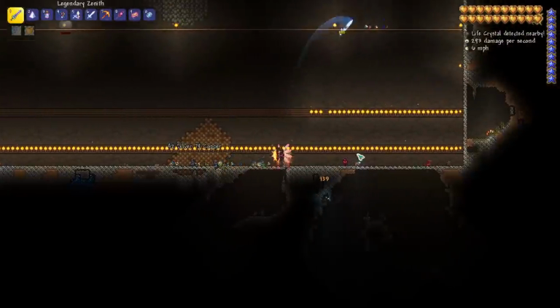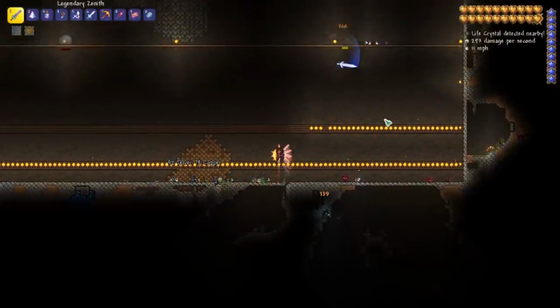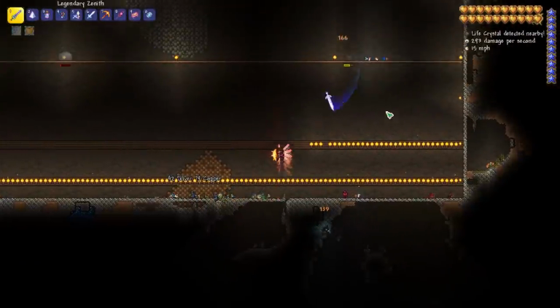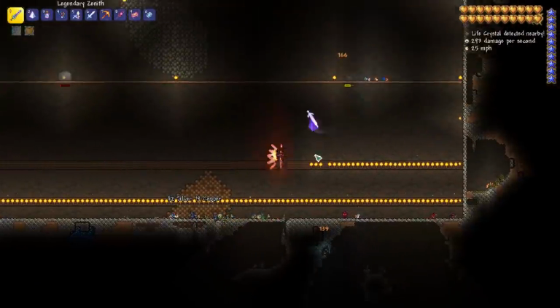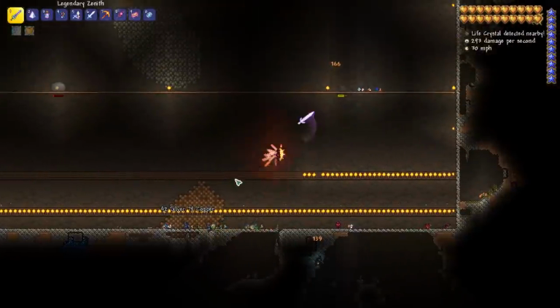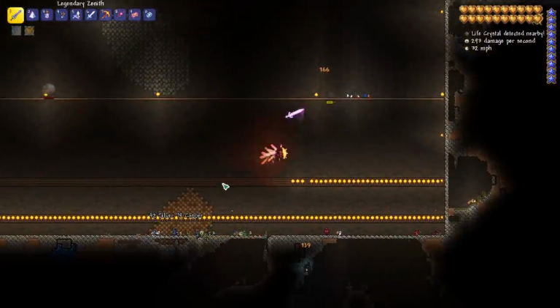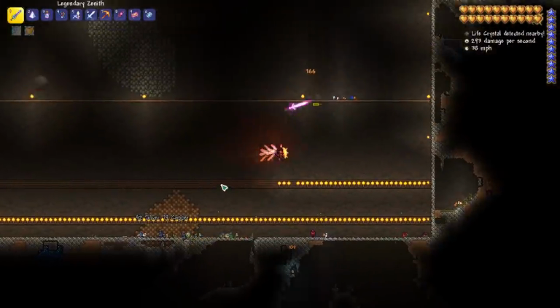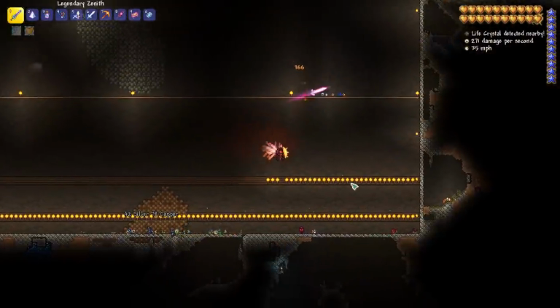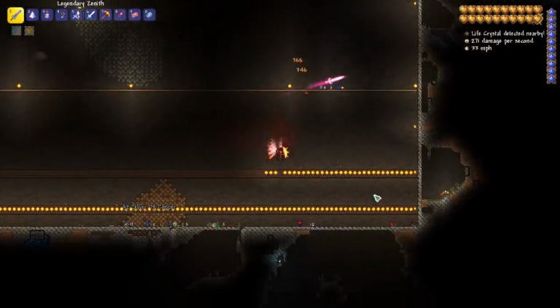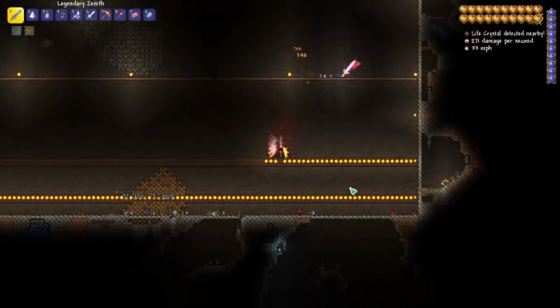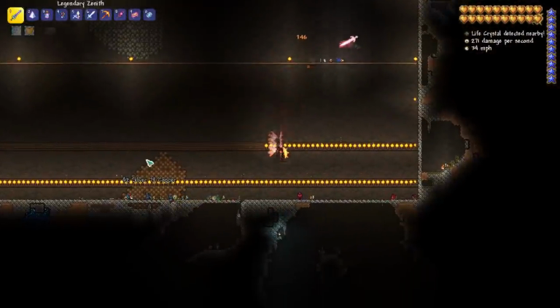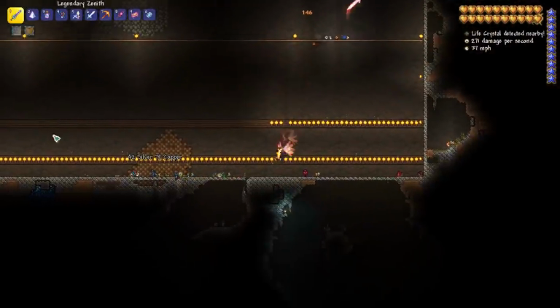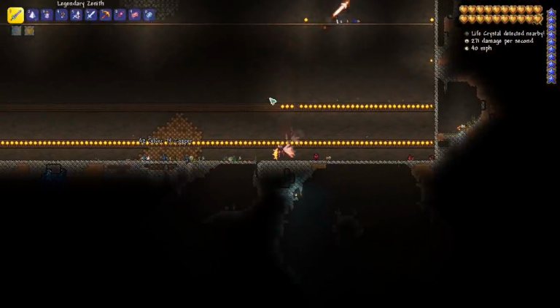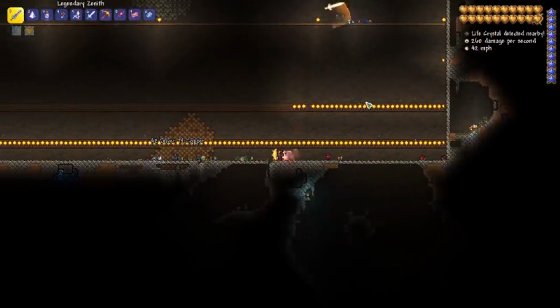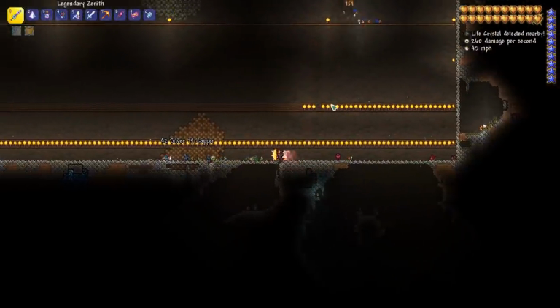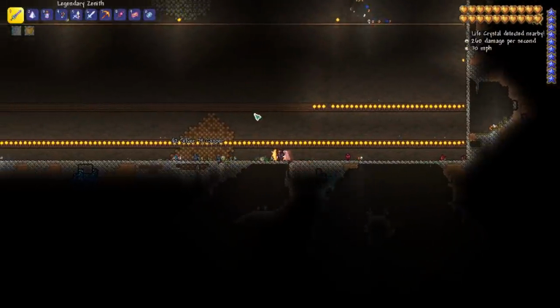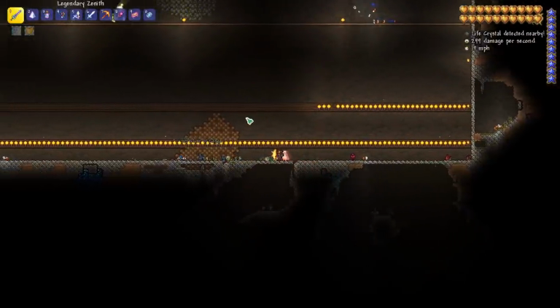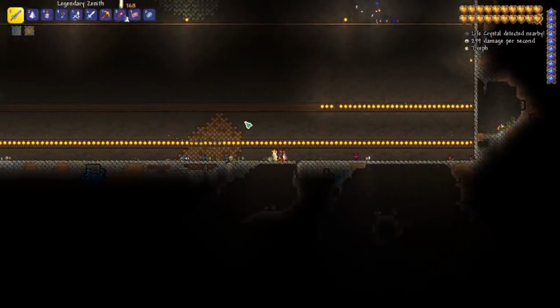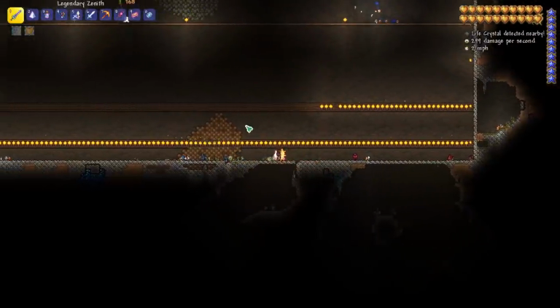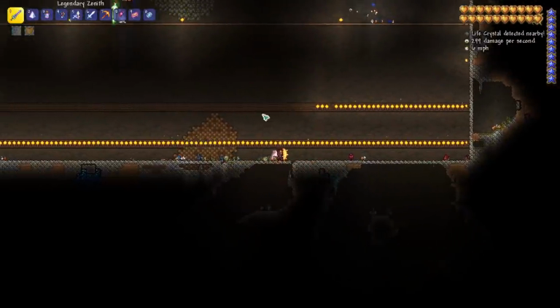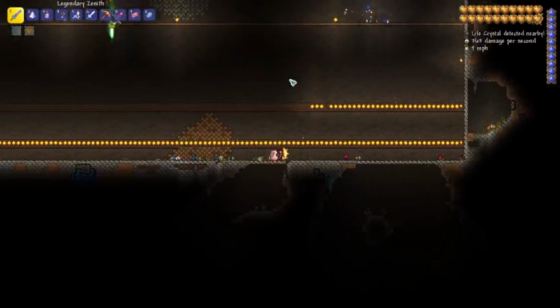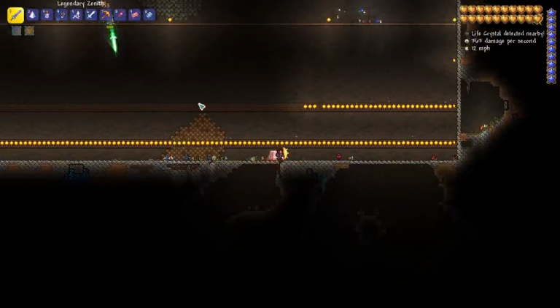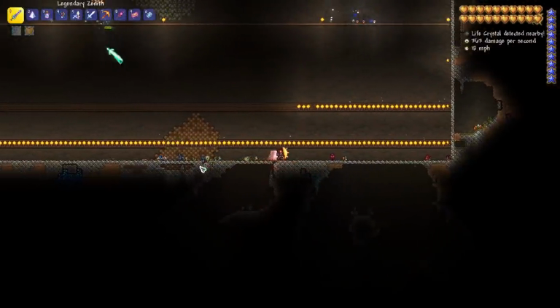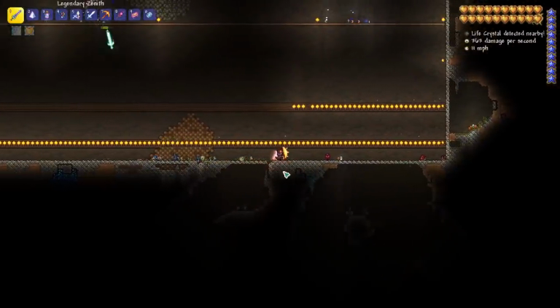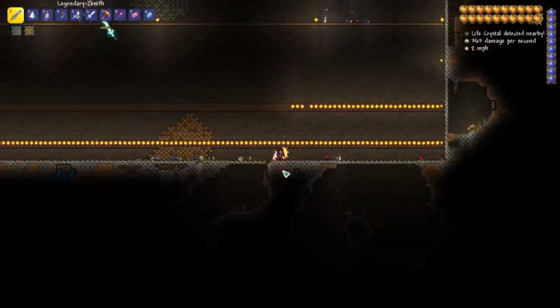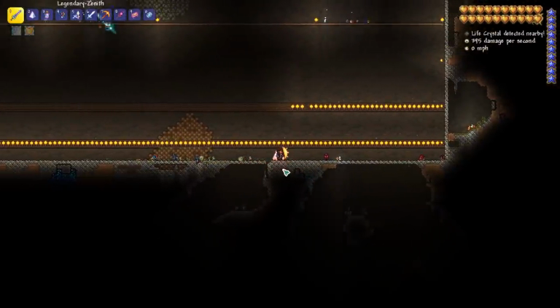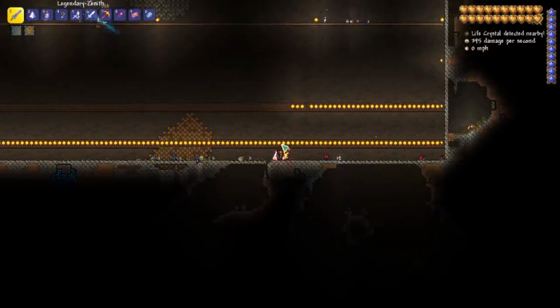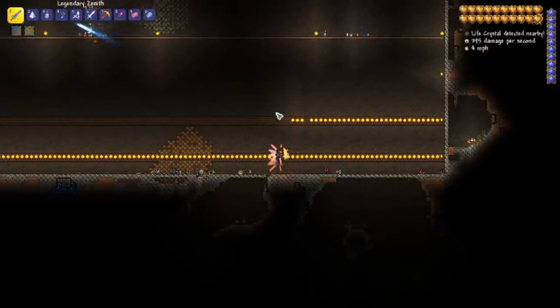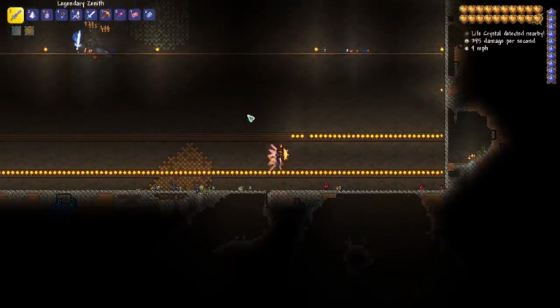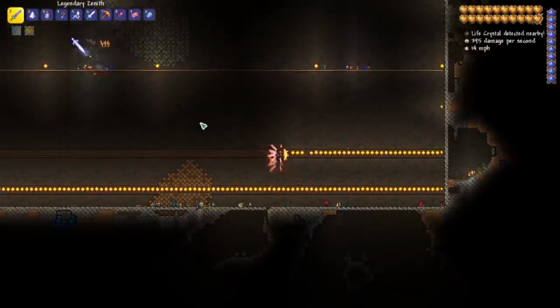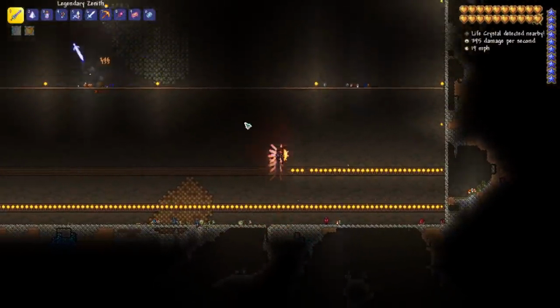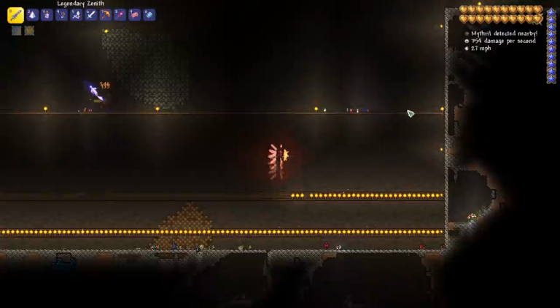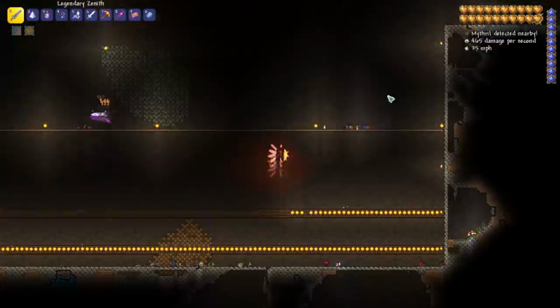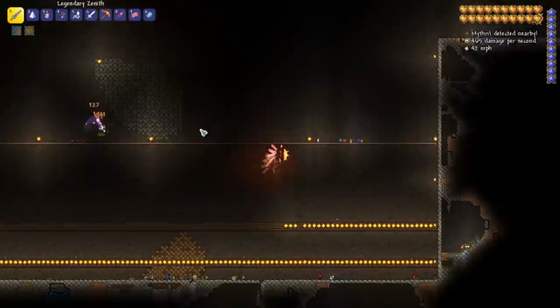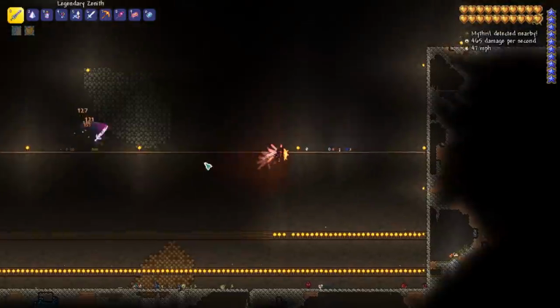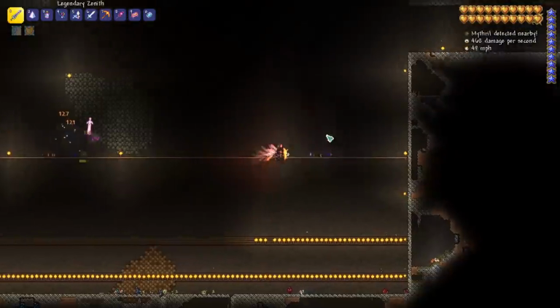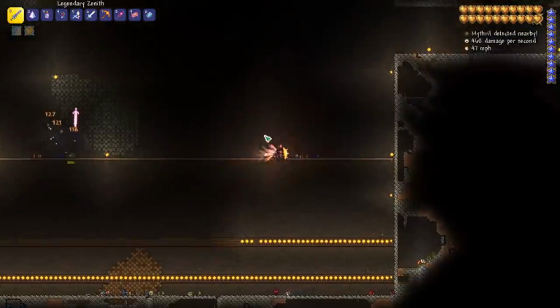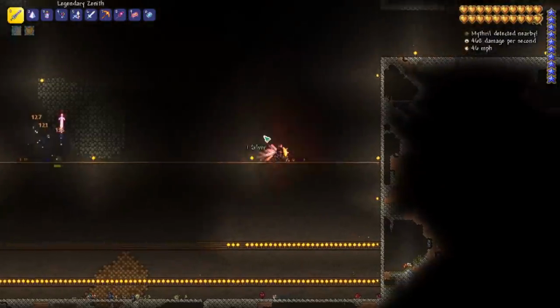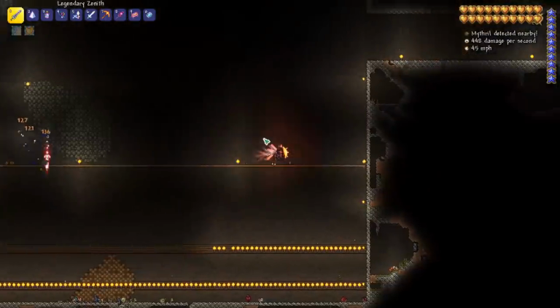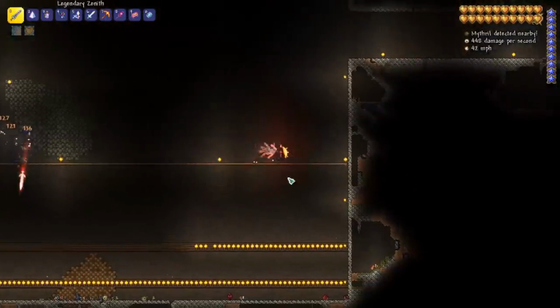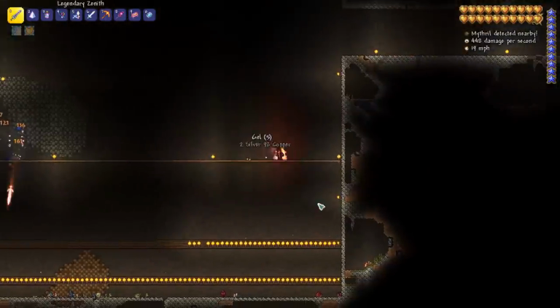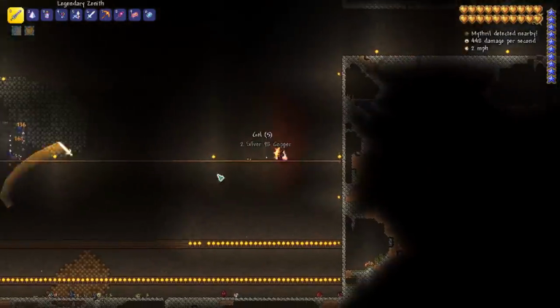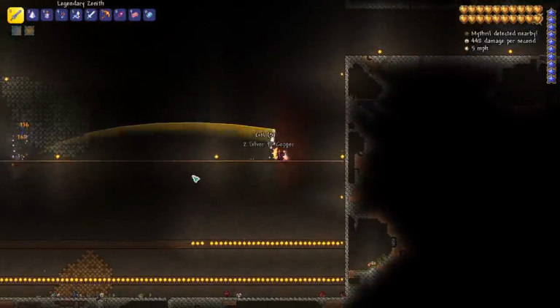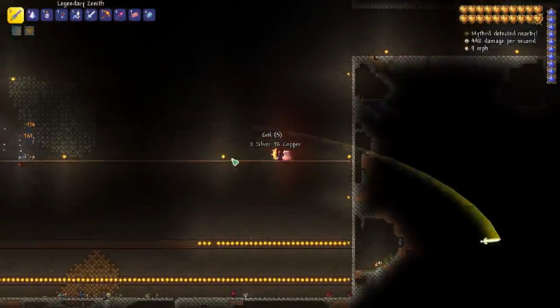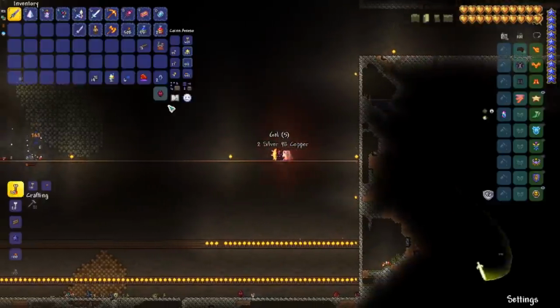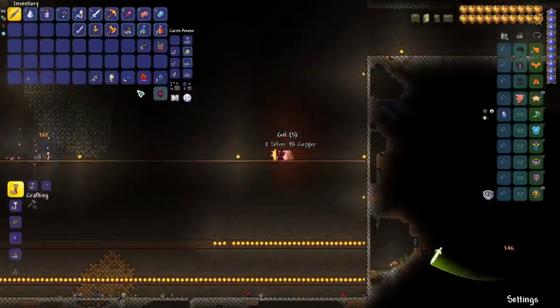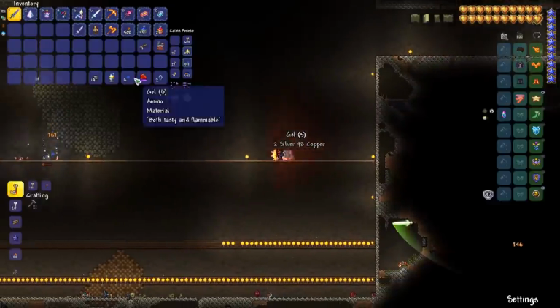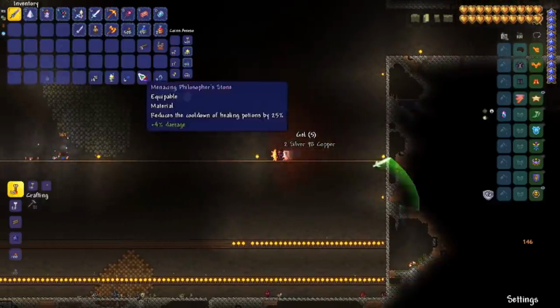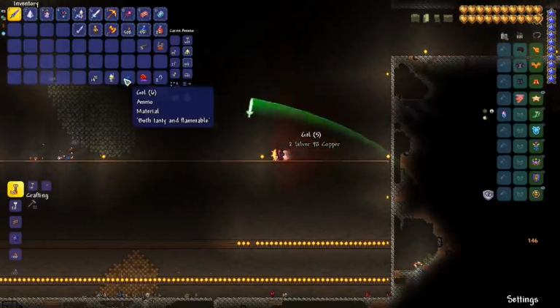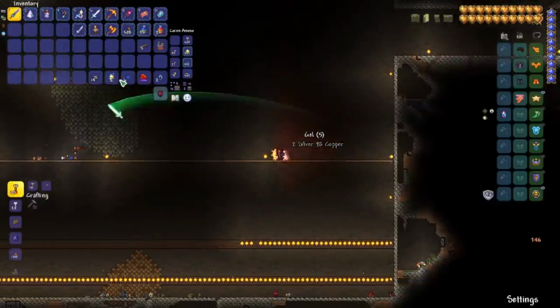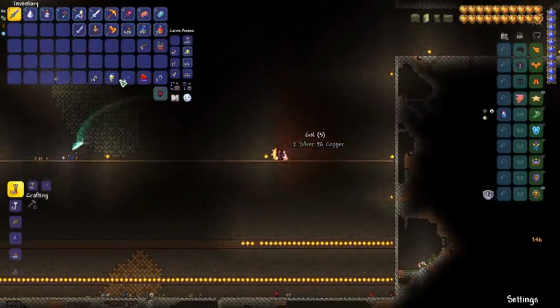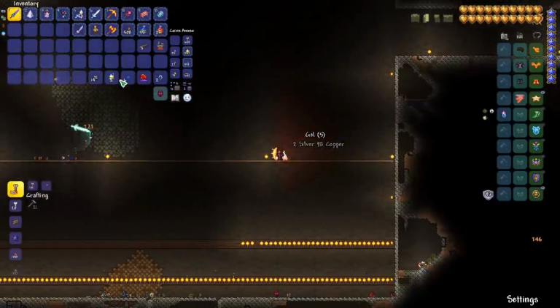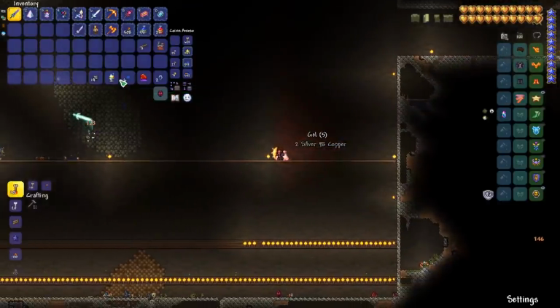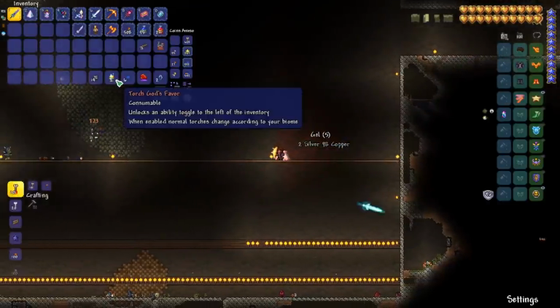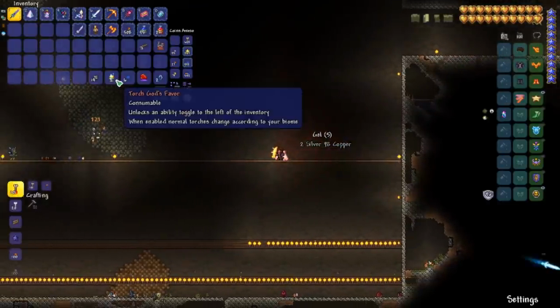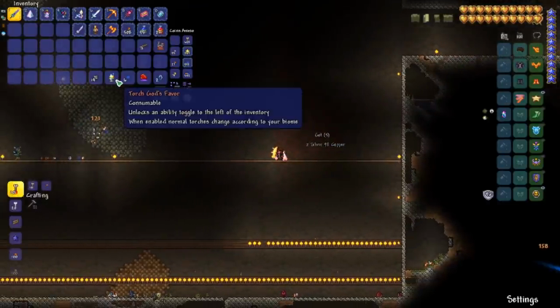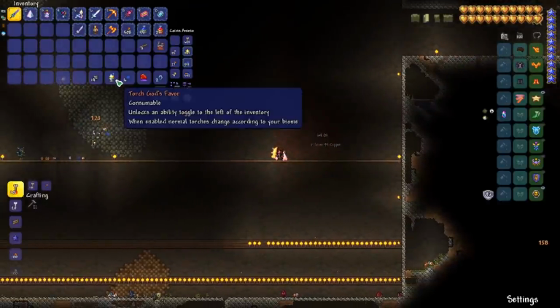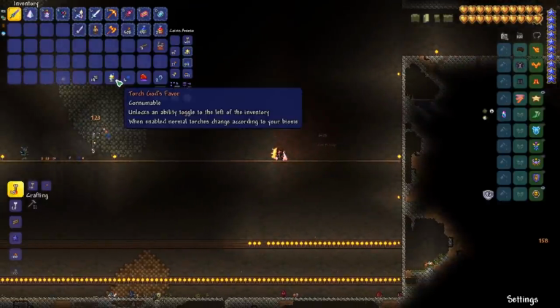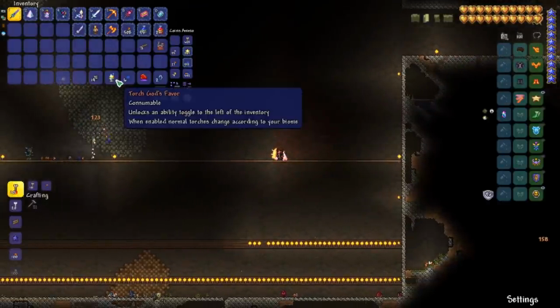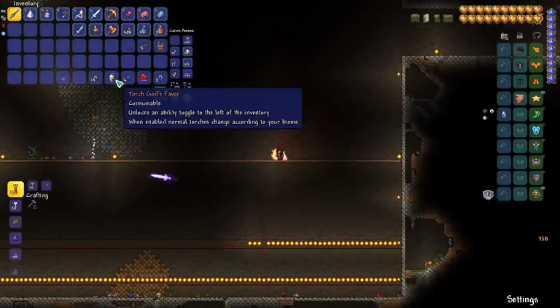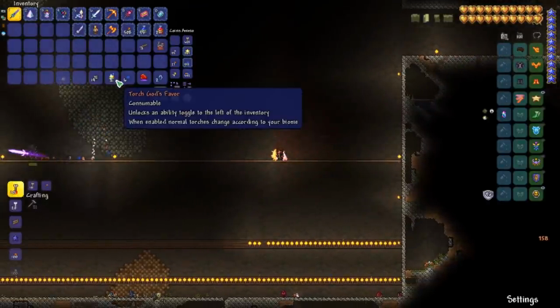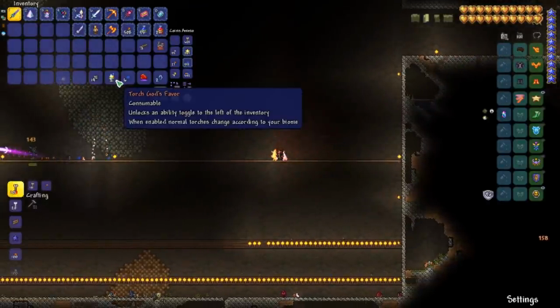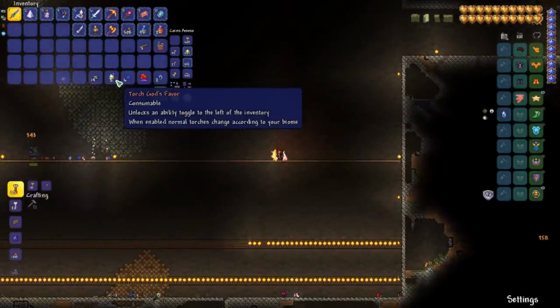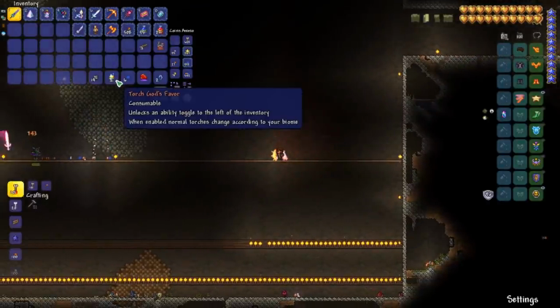You just need to place a bunch of torches underground, dodge them all, survive, and you'll get the Torch God's Favor.